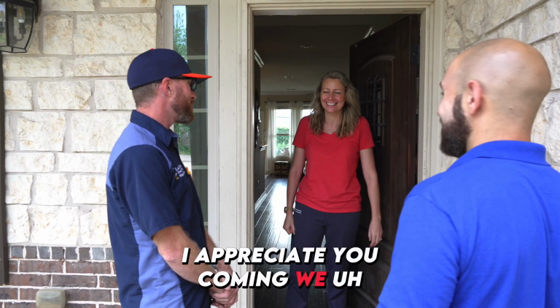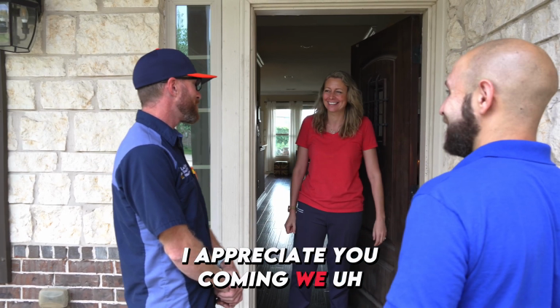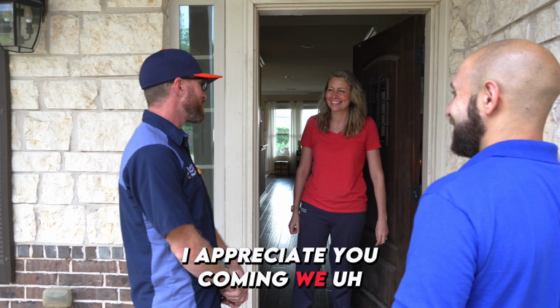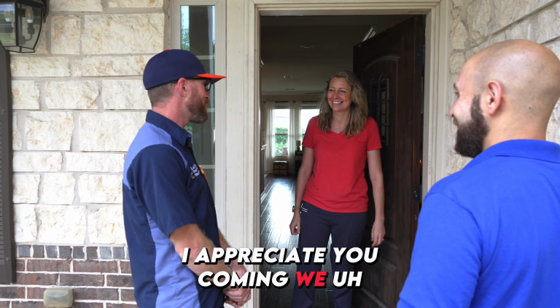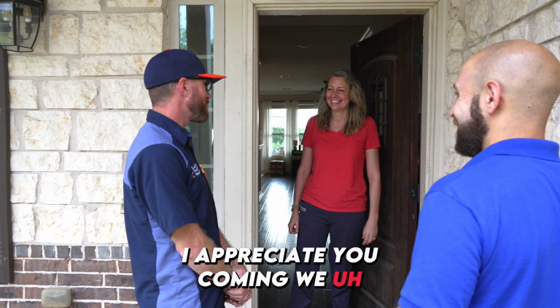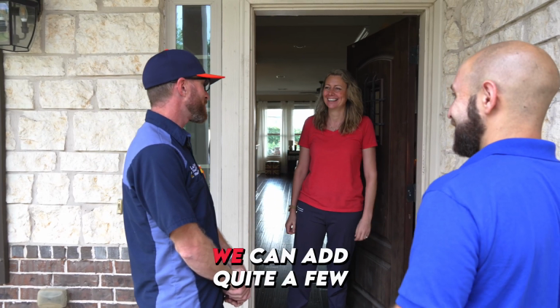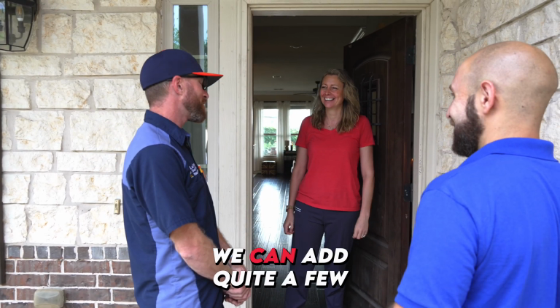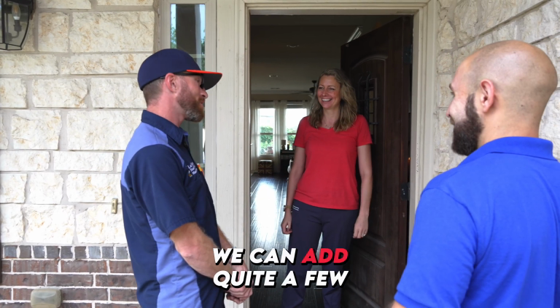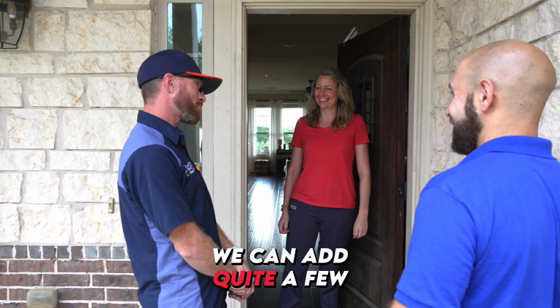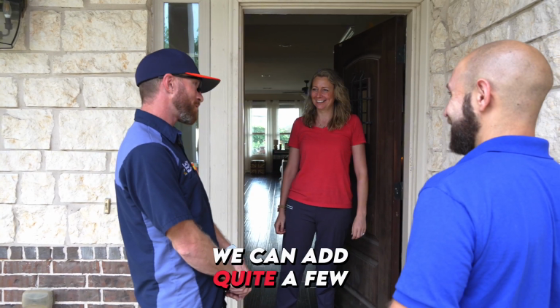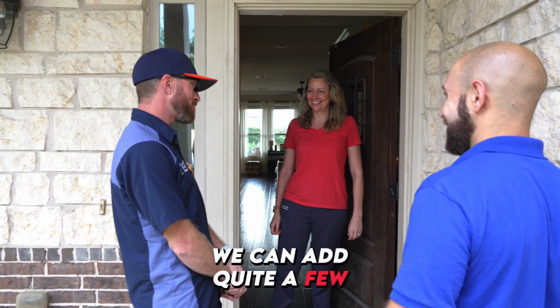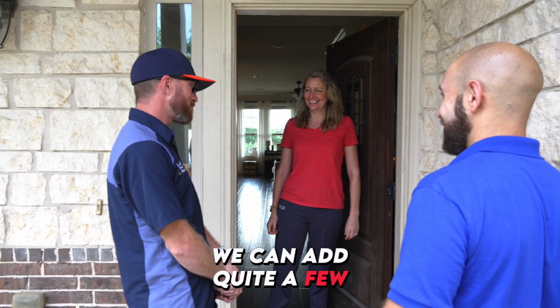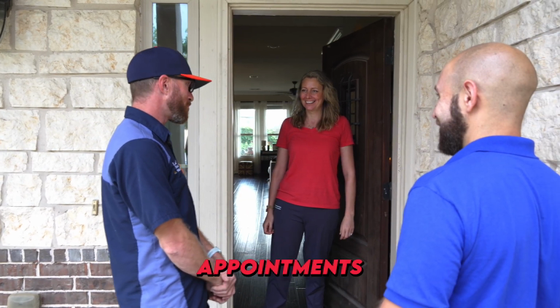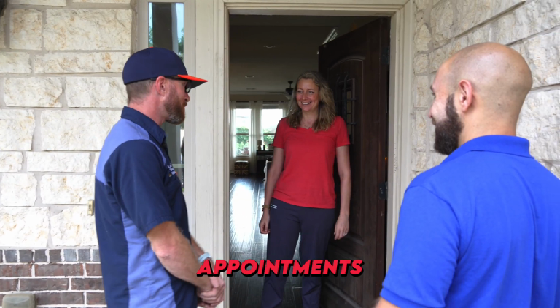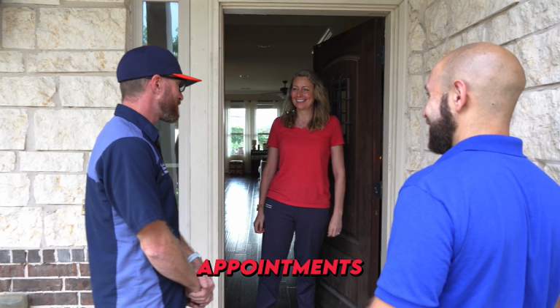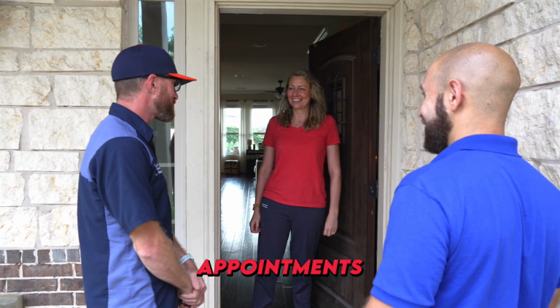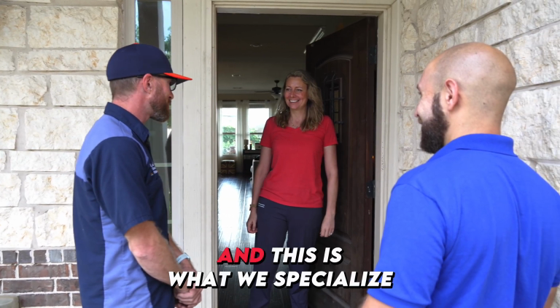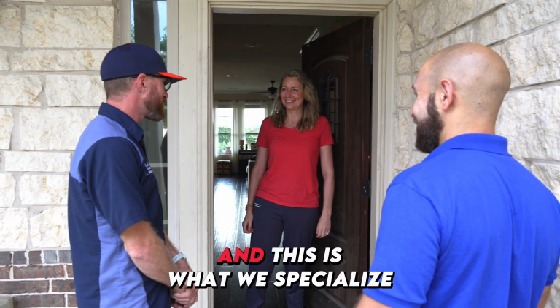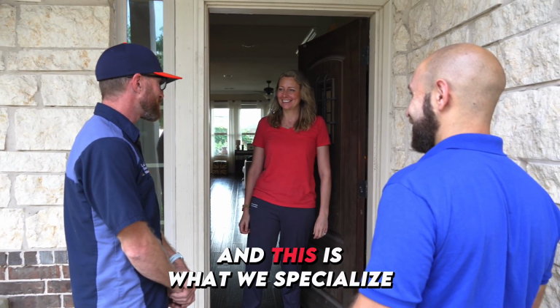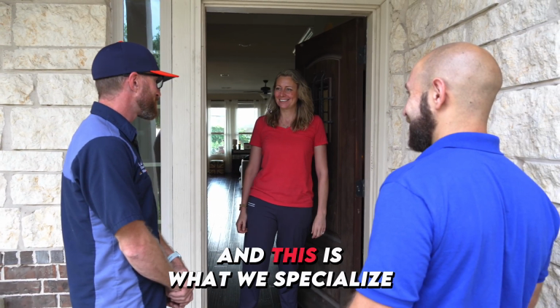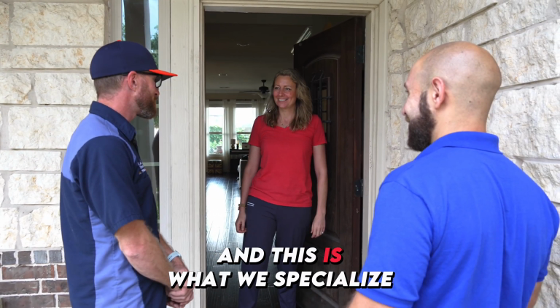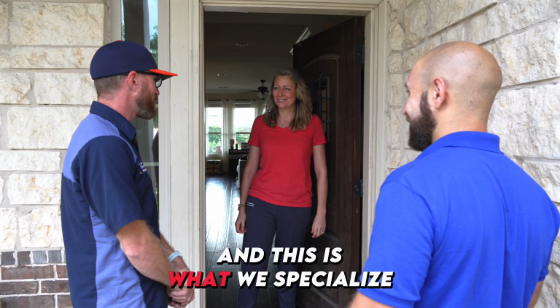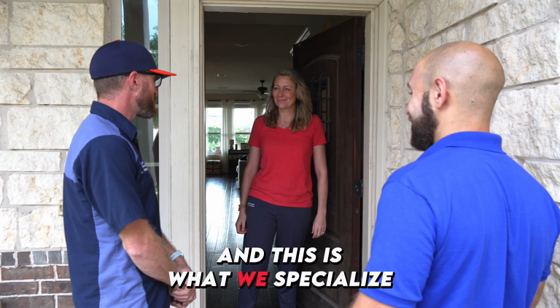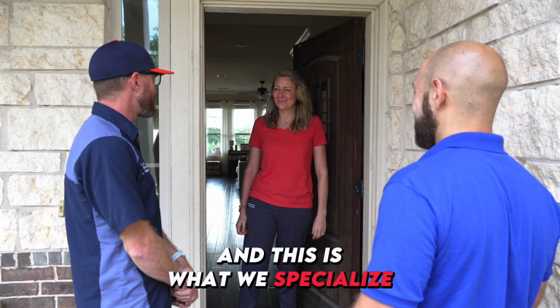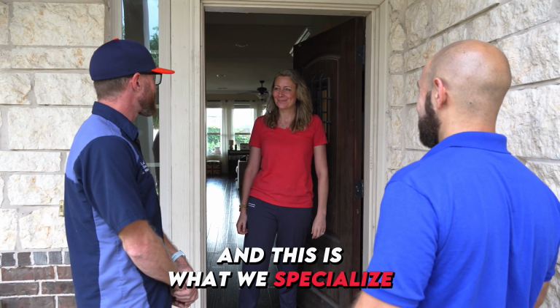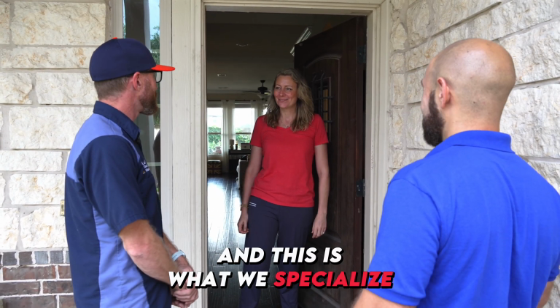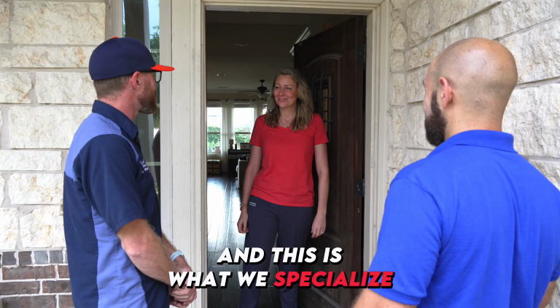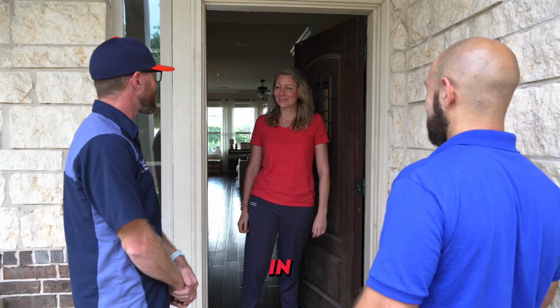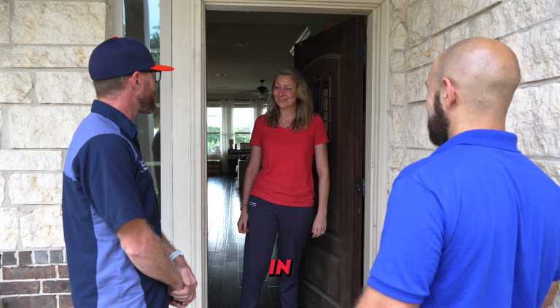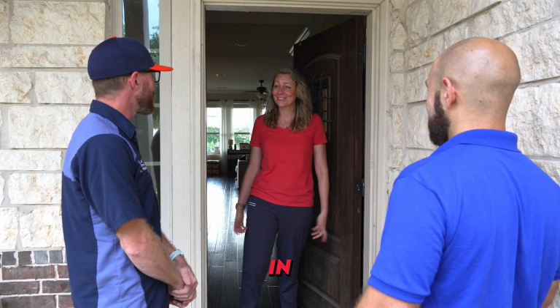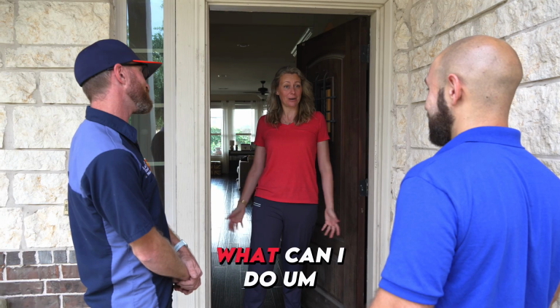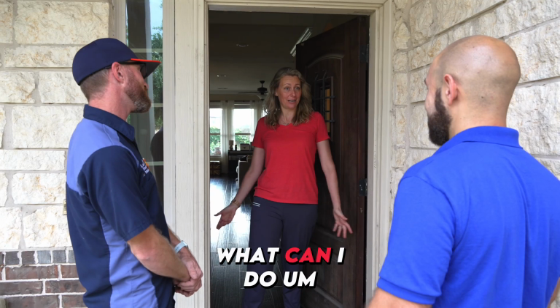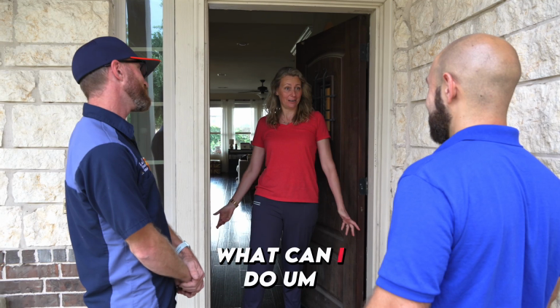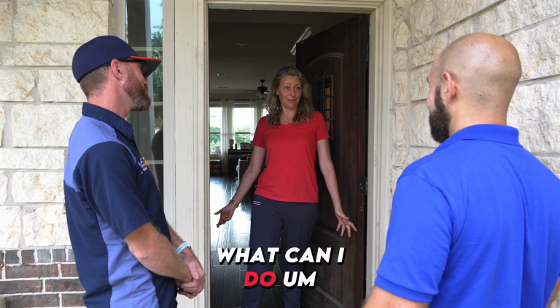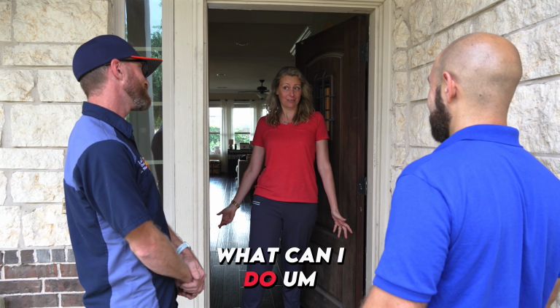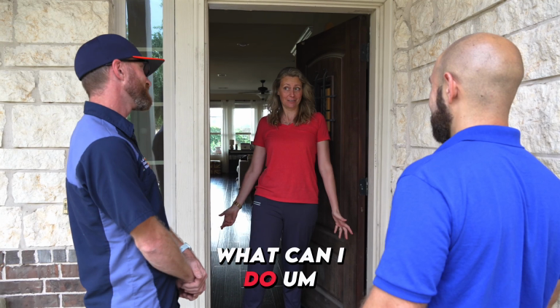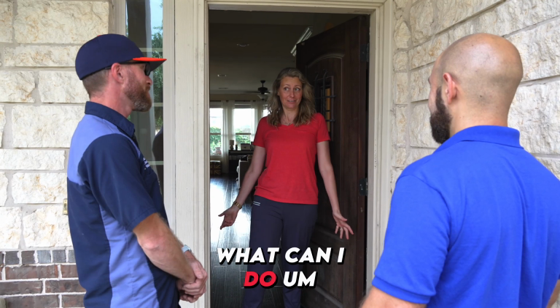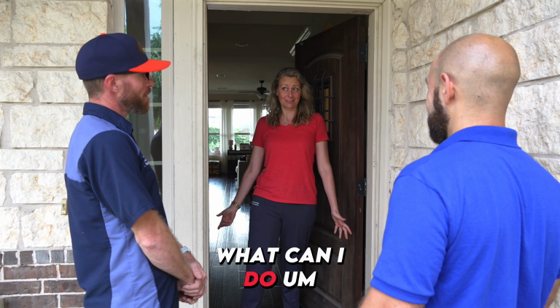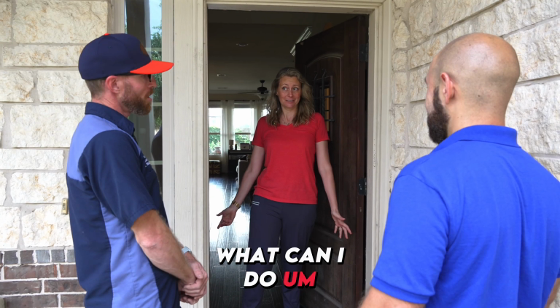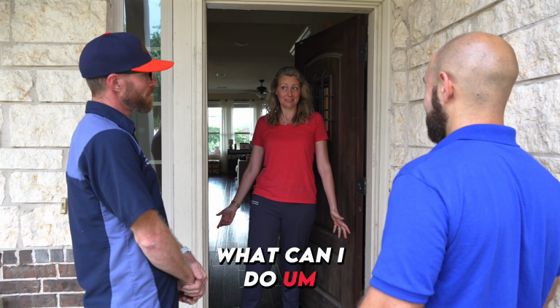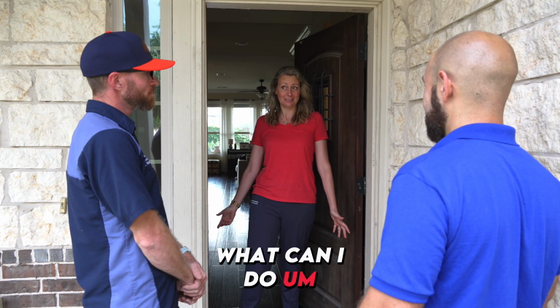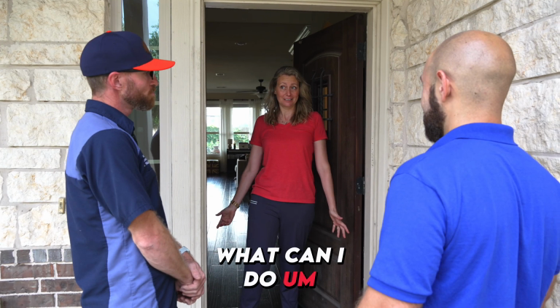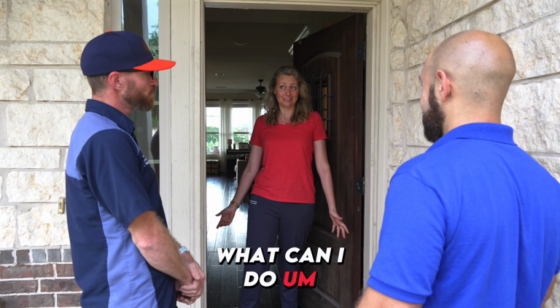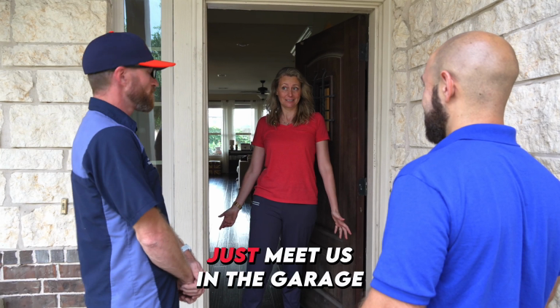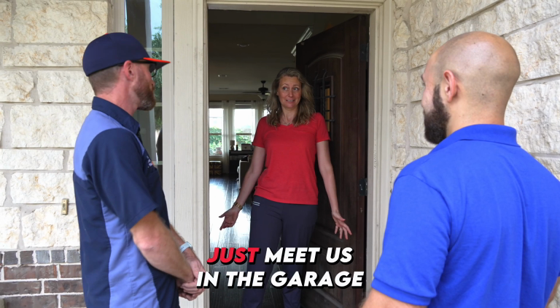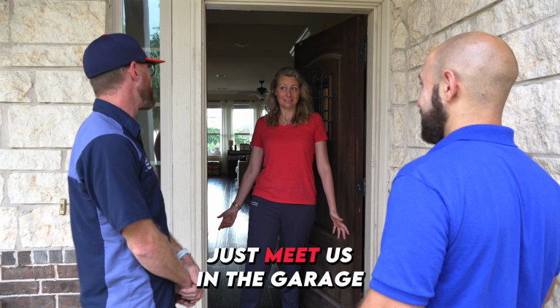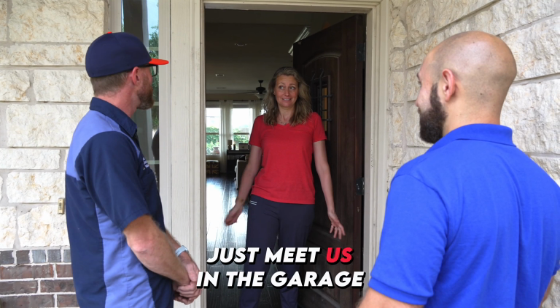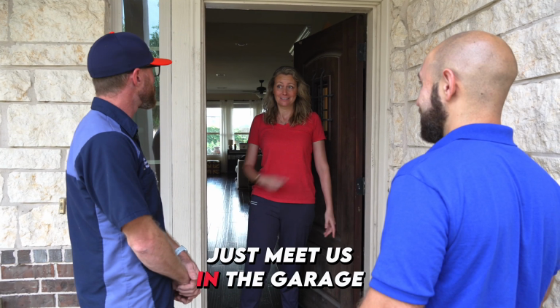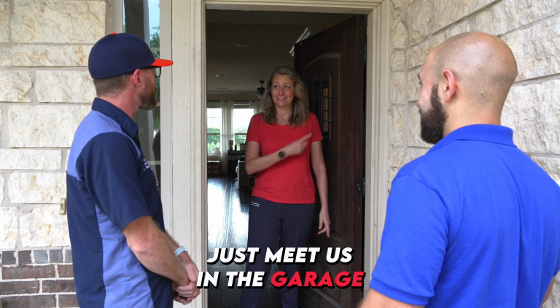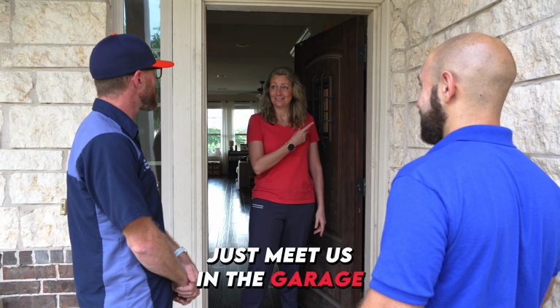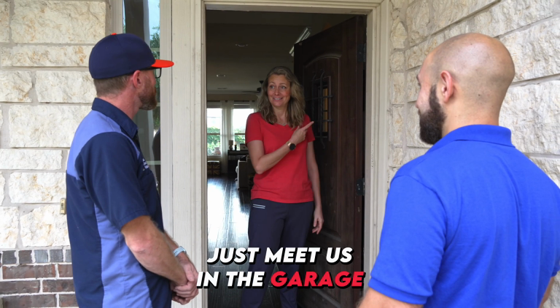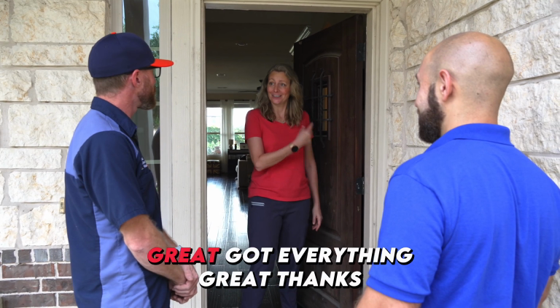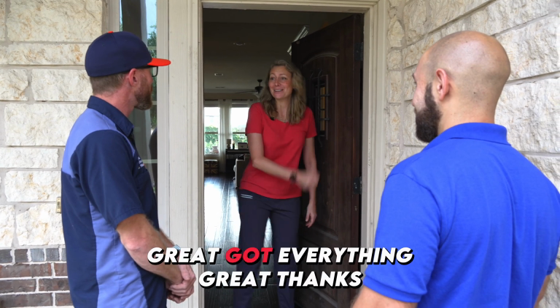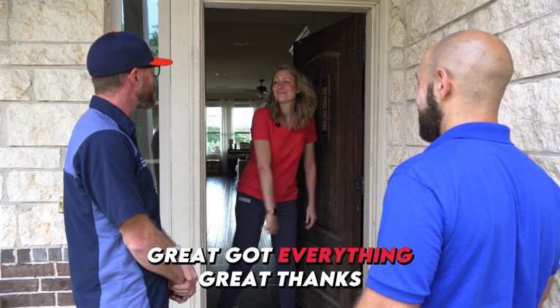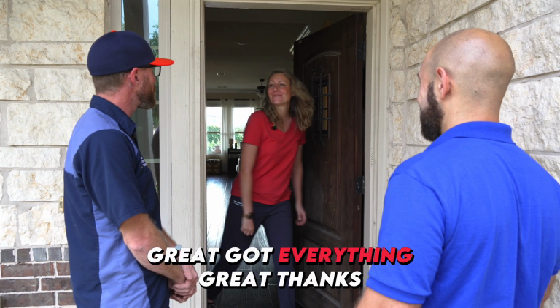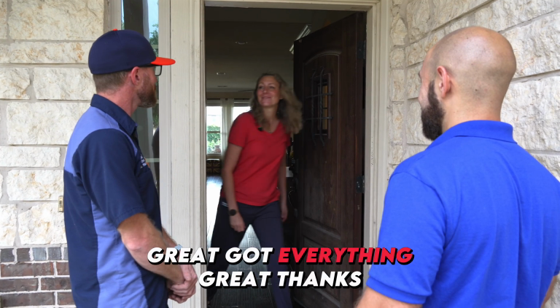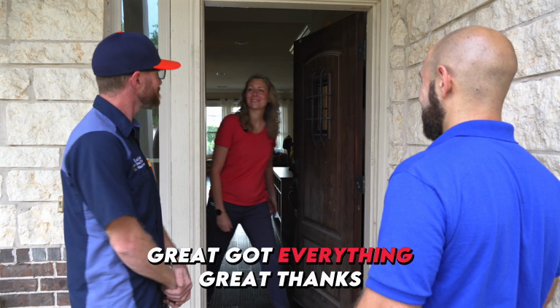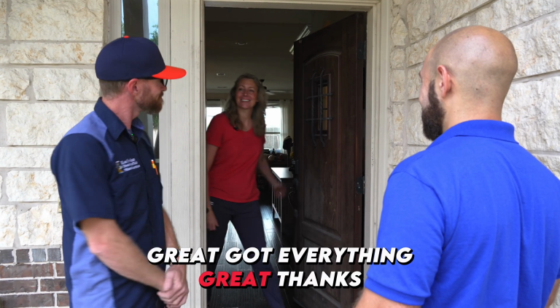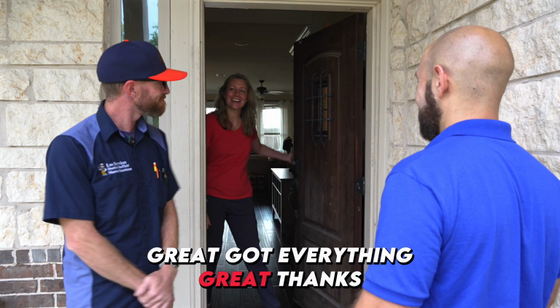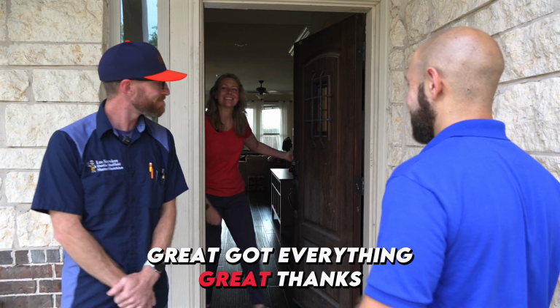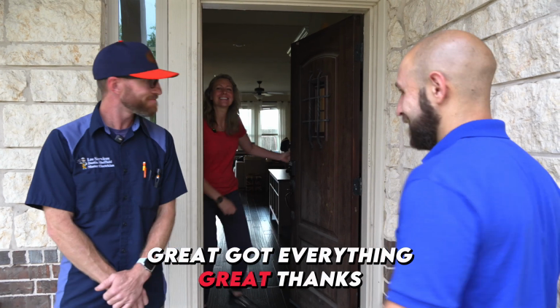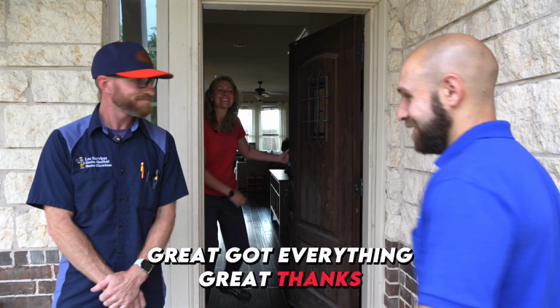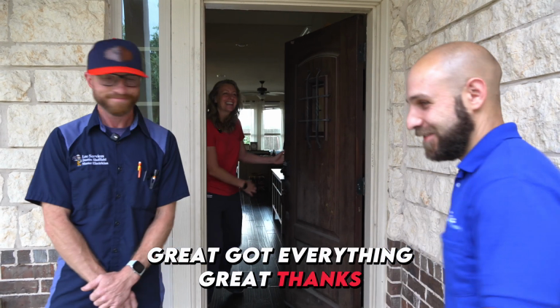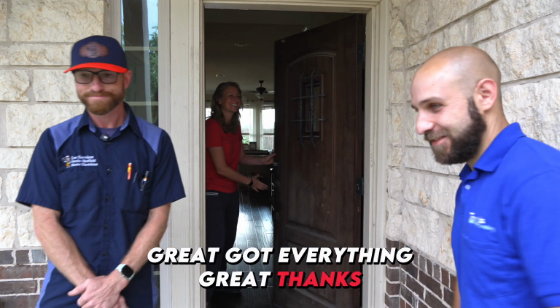We can fit quite a few appointments and this is what we specialize in. Just meet us in the garage. We've got everything.